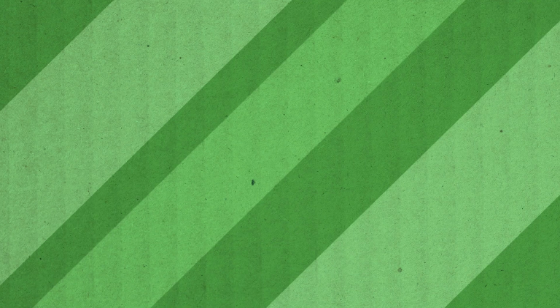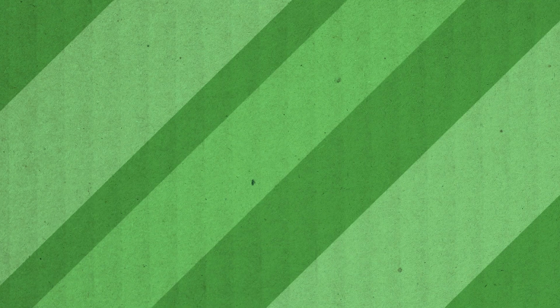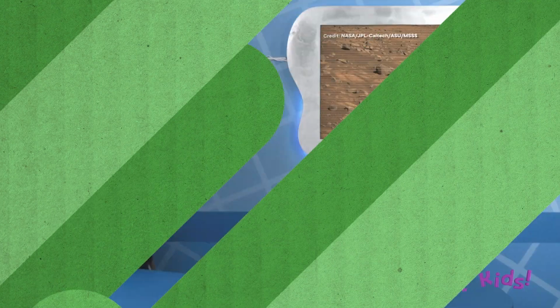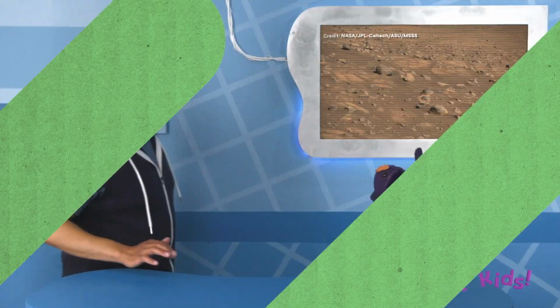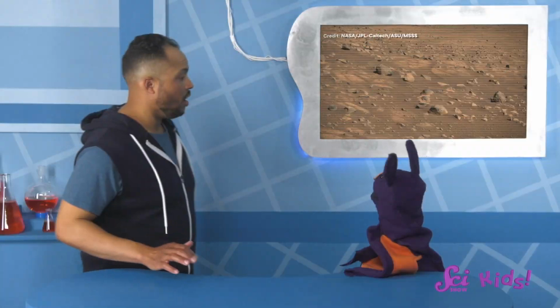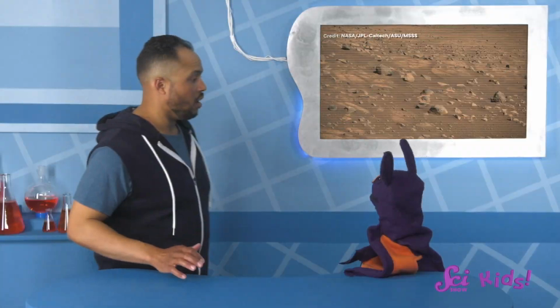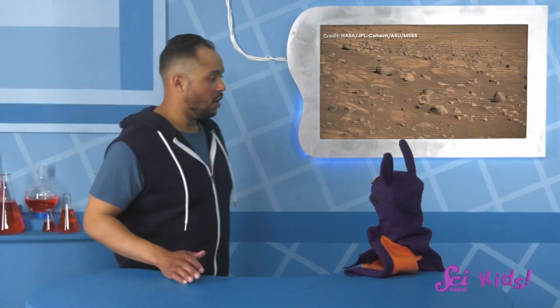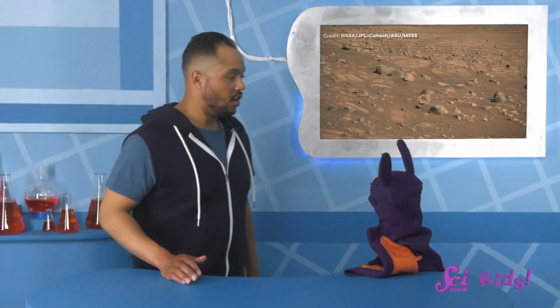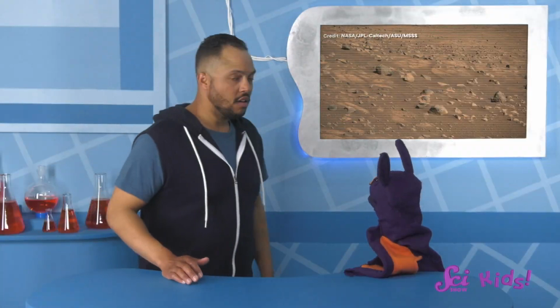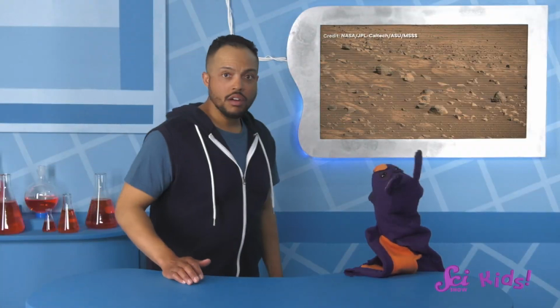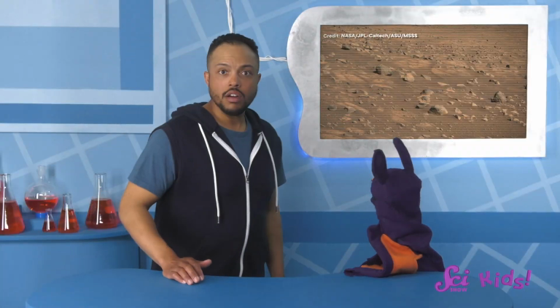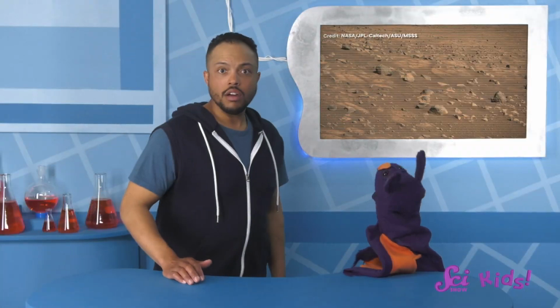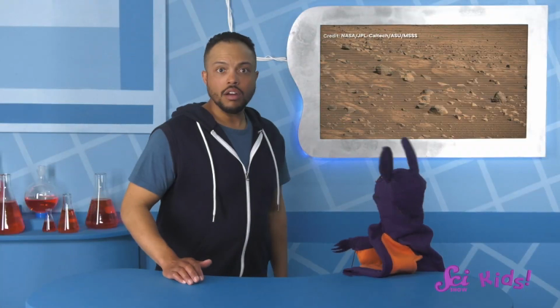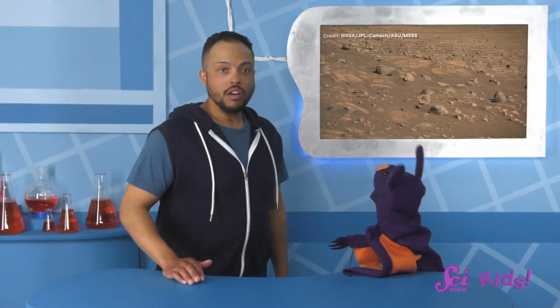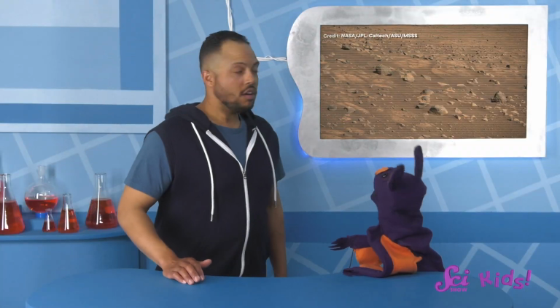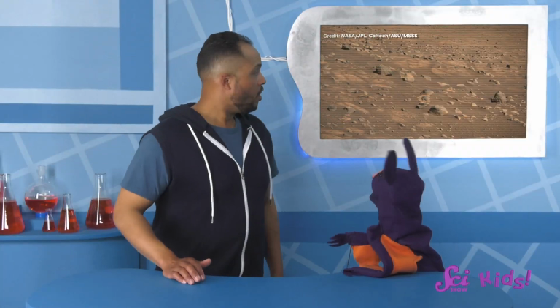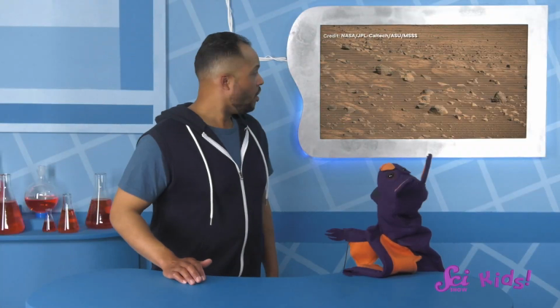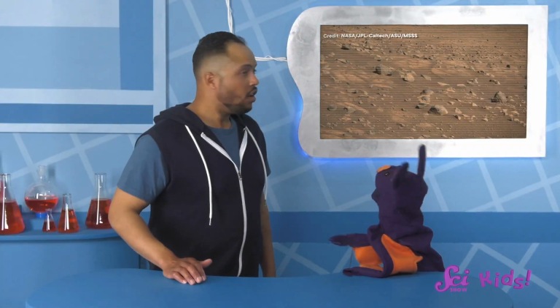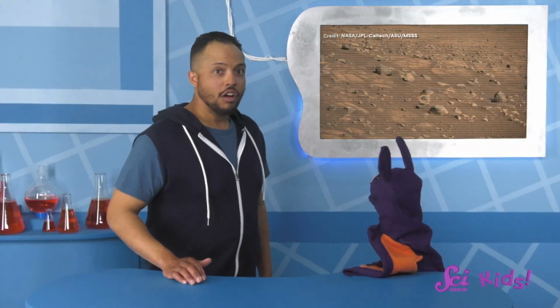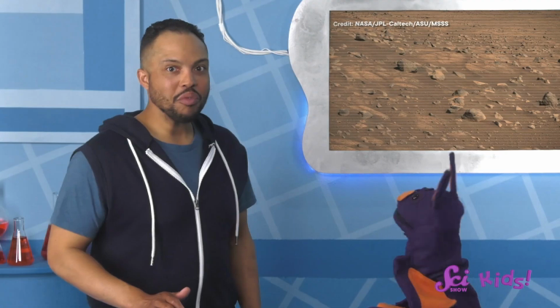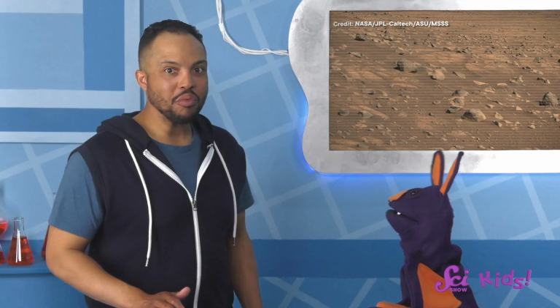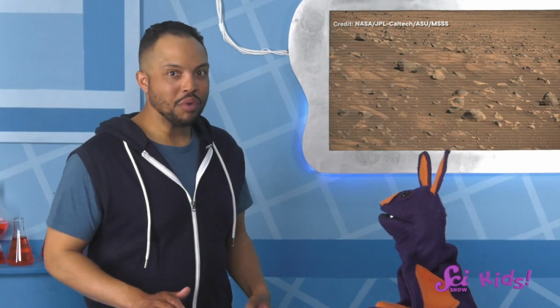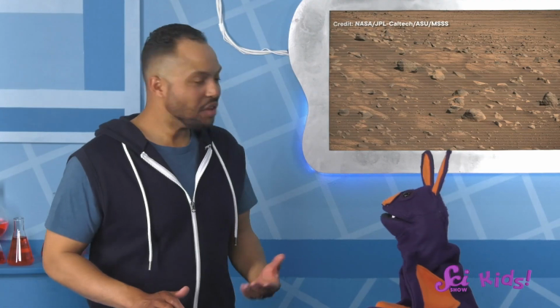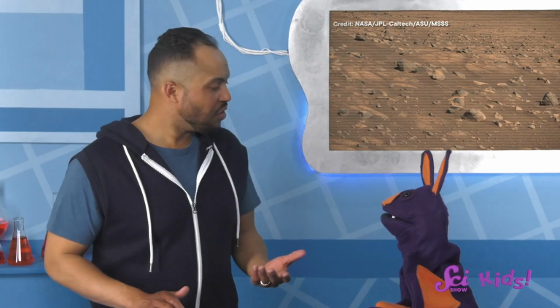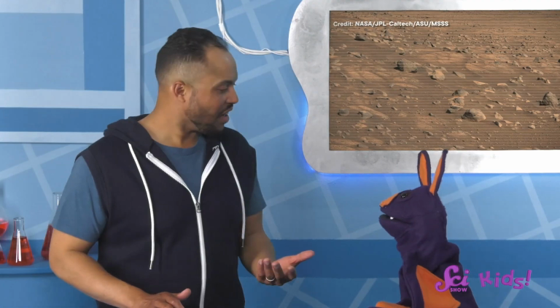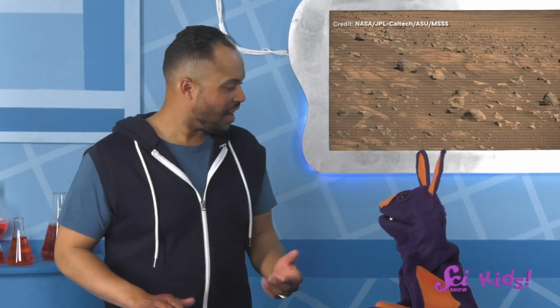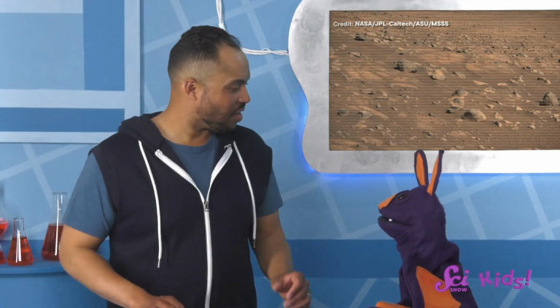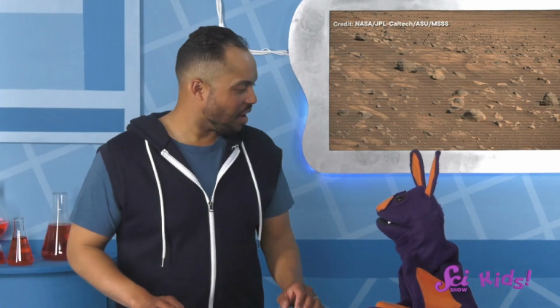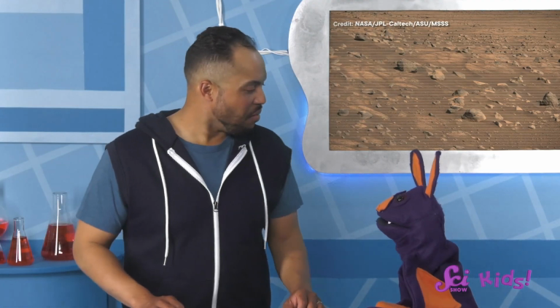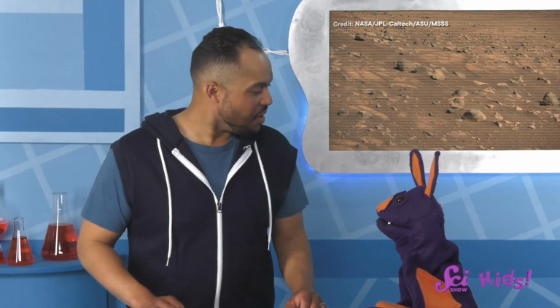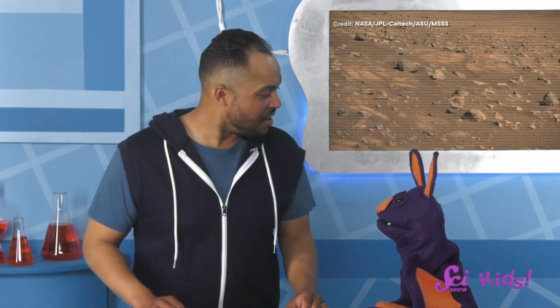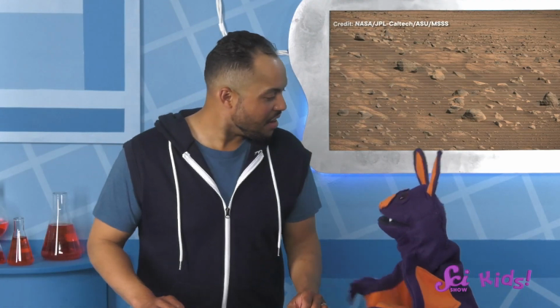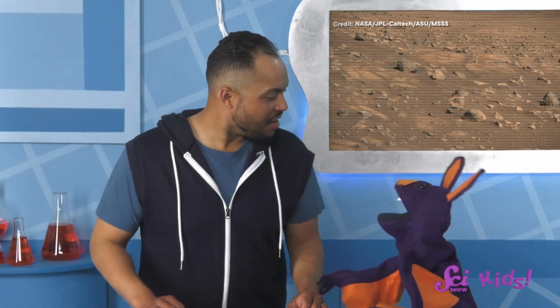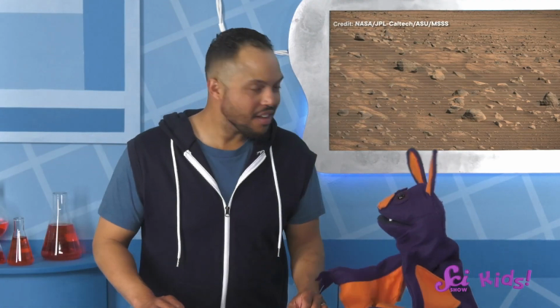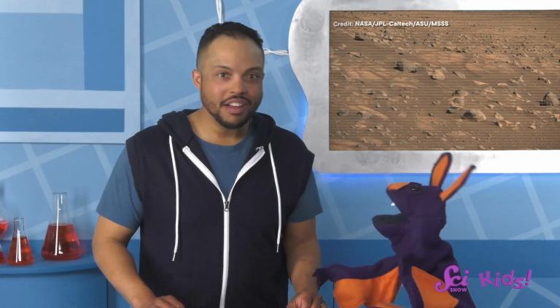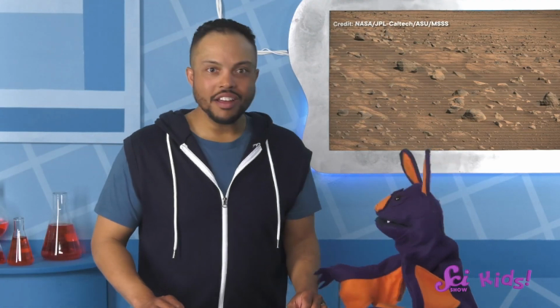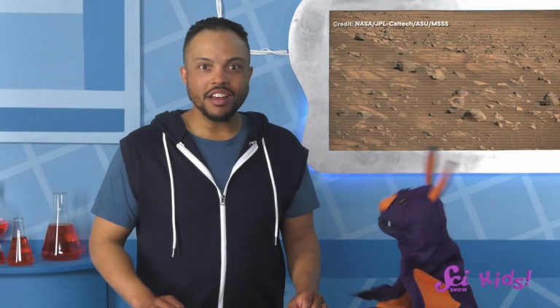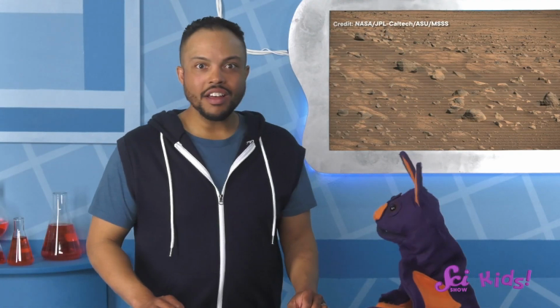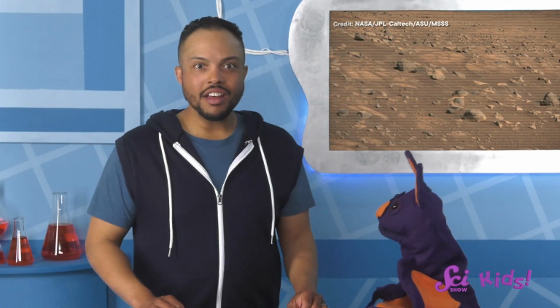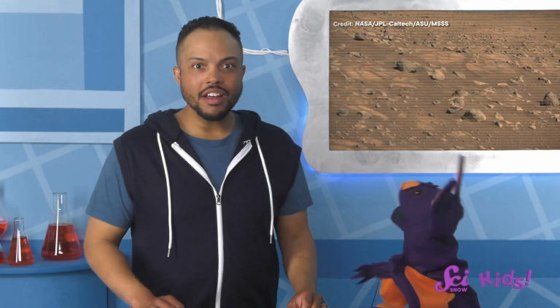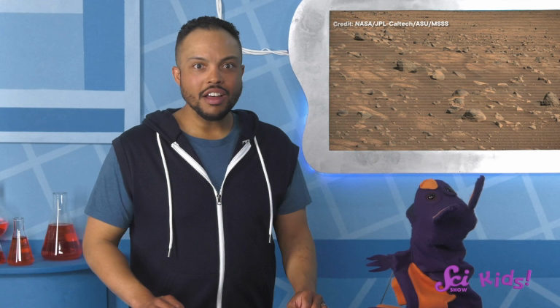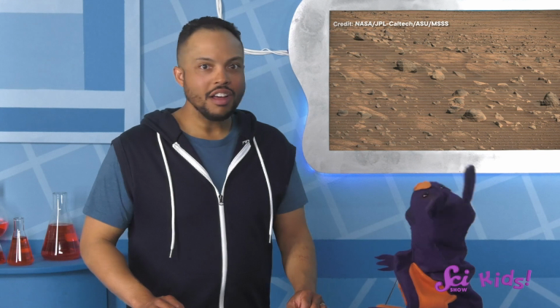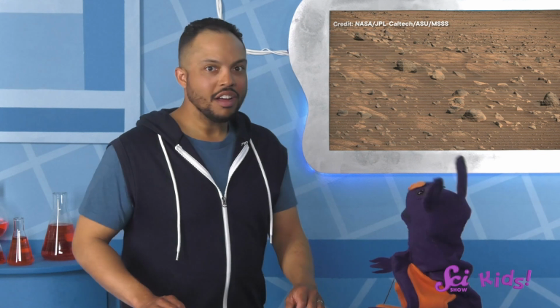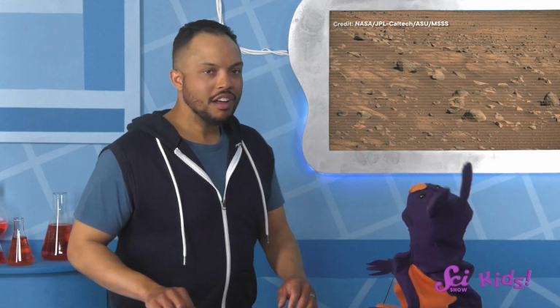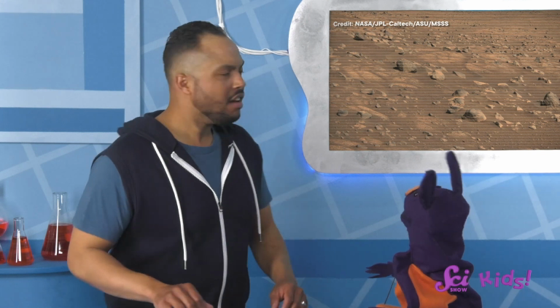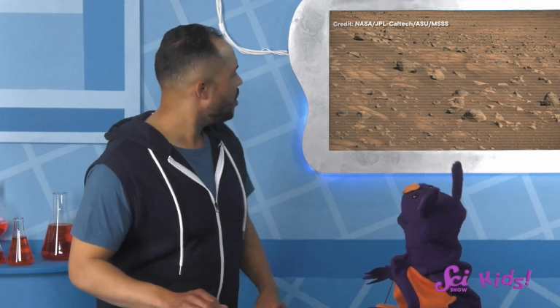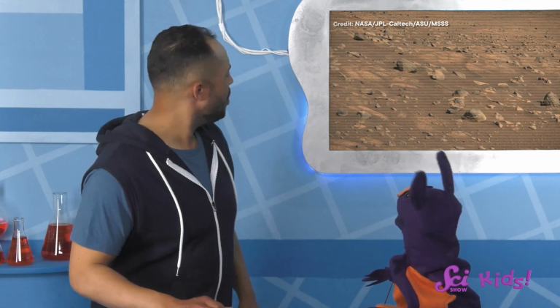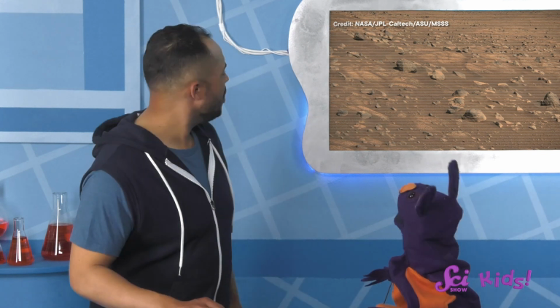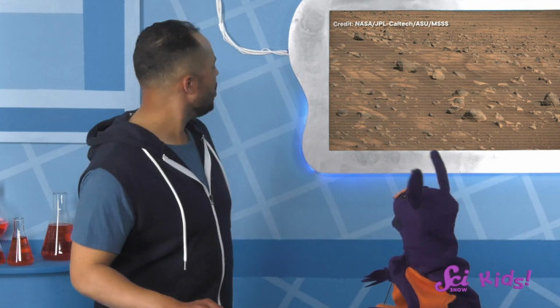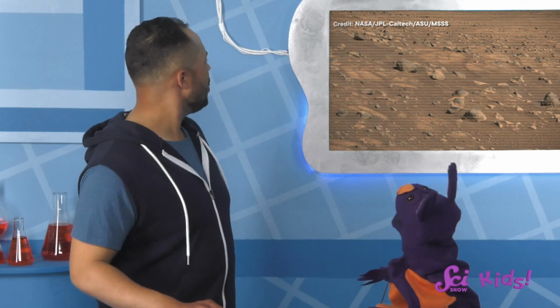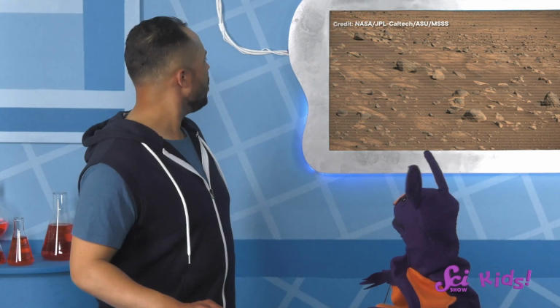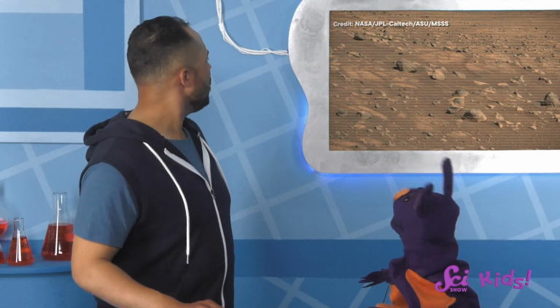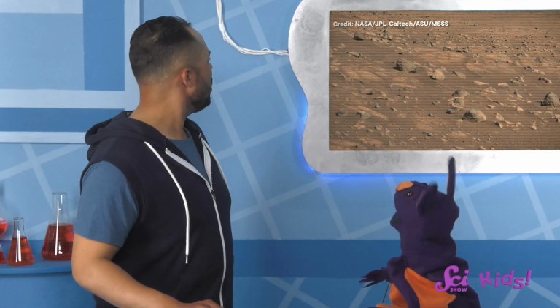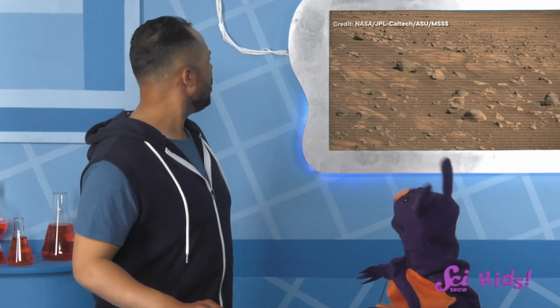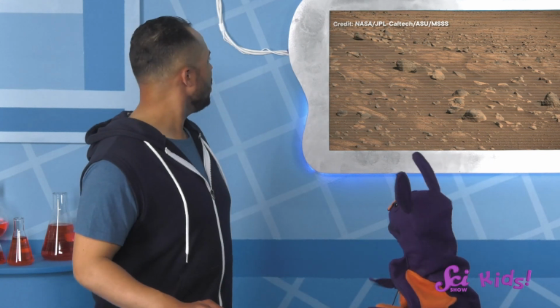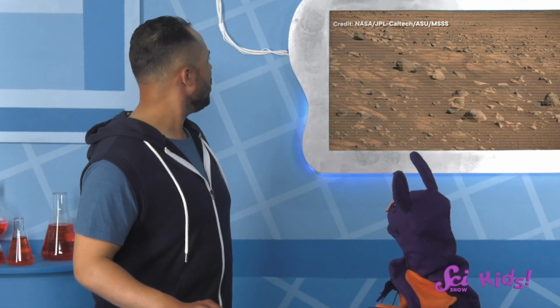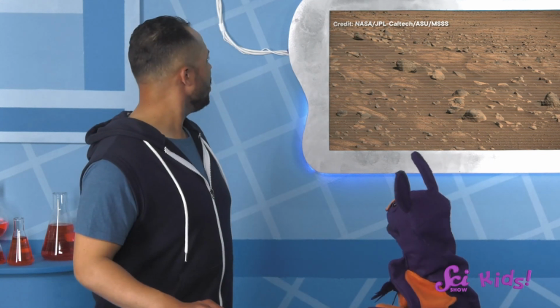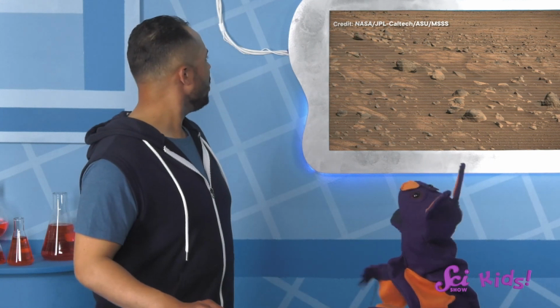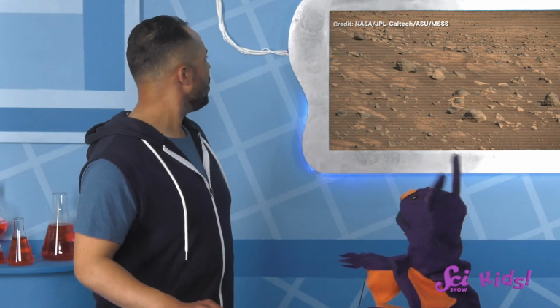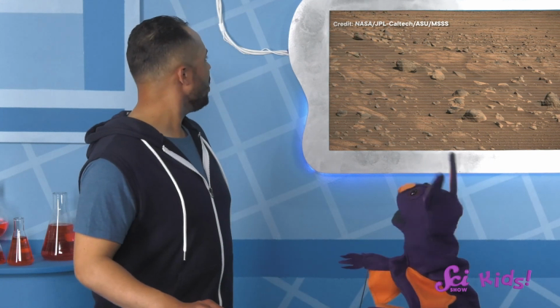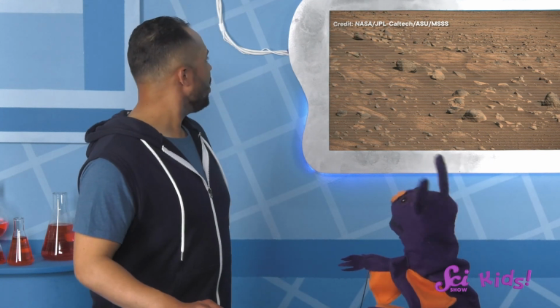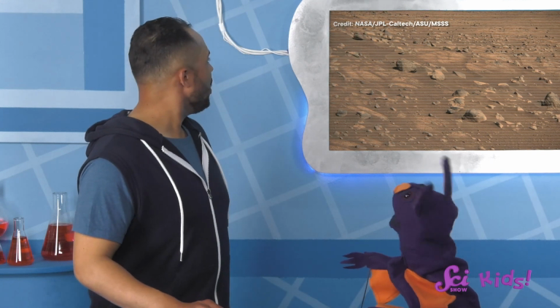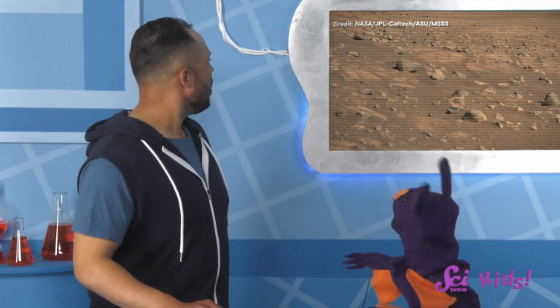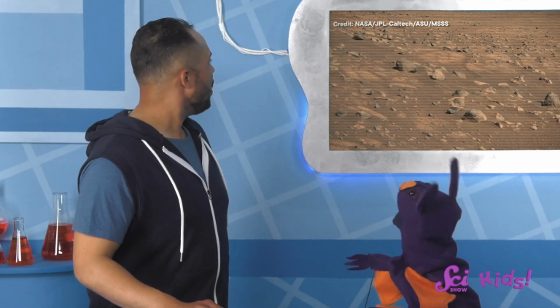Wow, this is so cool! What are you looking at, Sam? Take a look! These are pictures from Perseverance, the Mars rover.